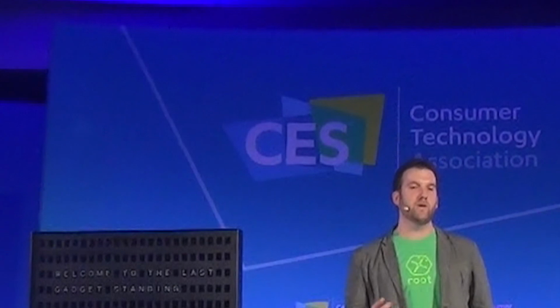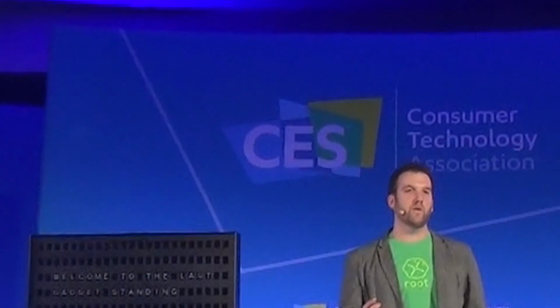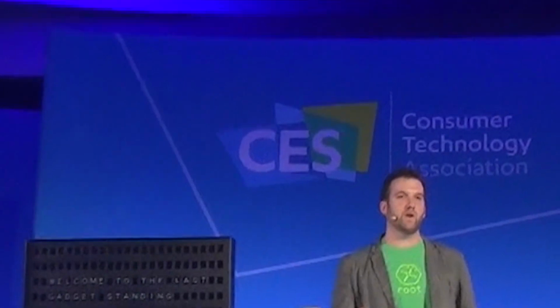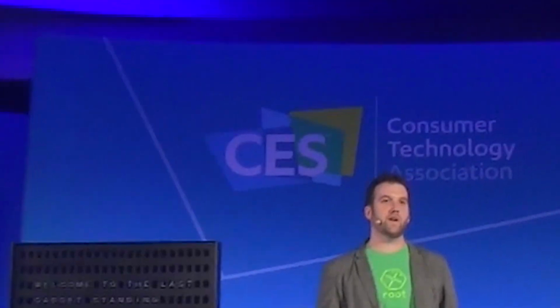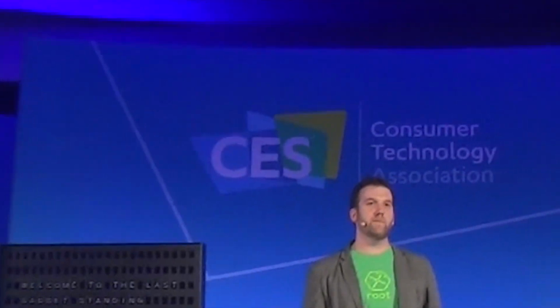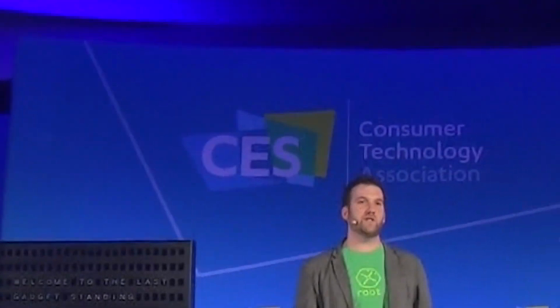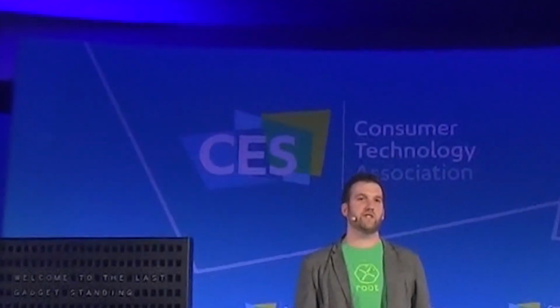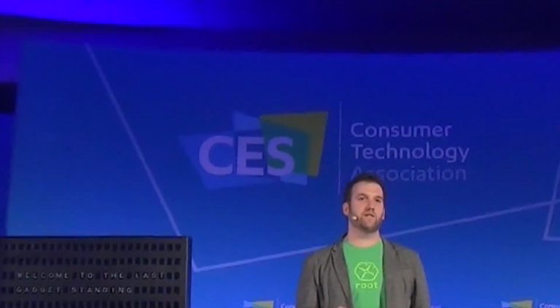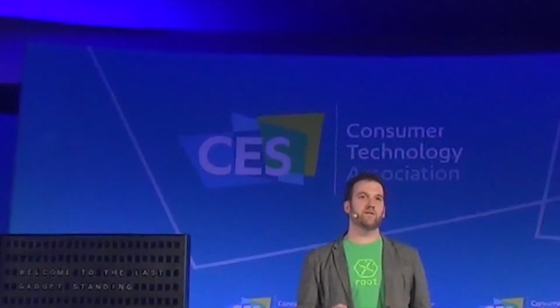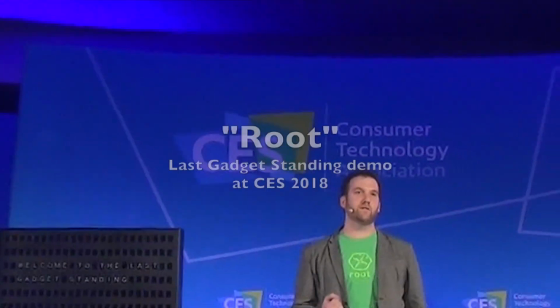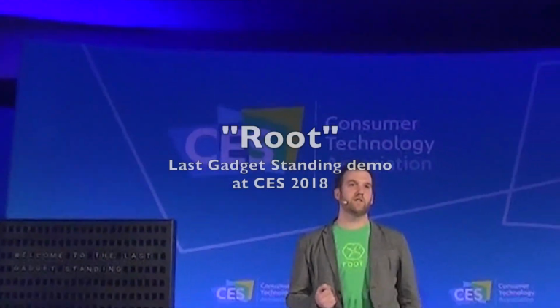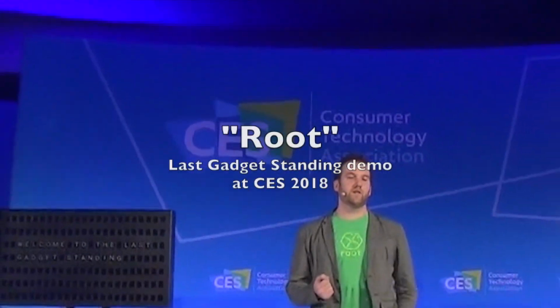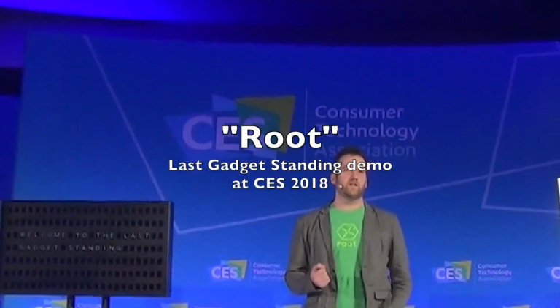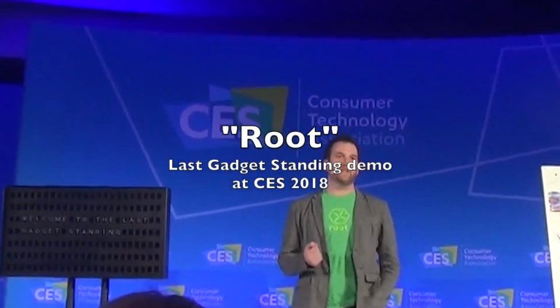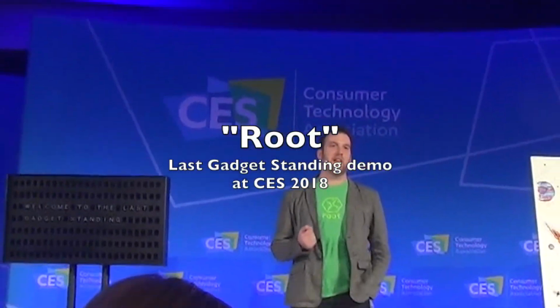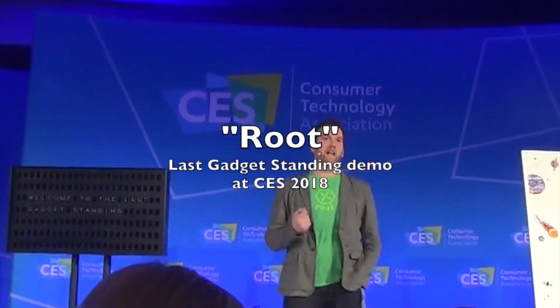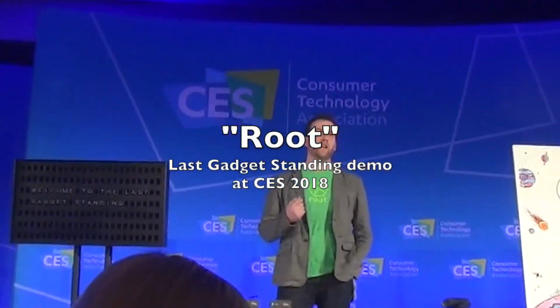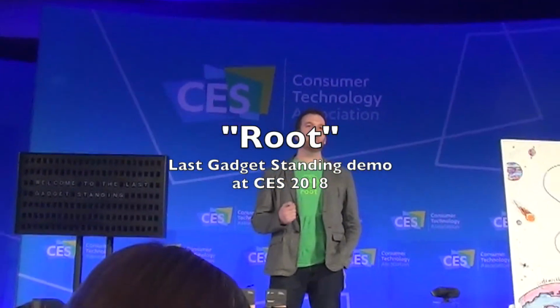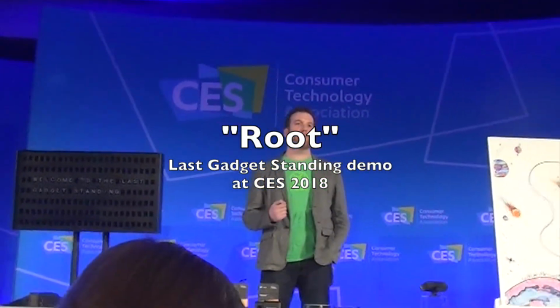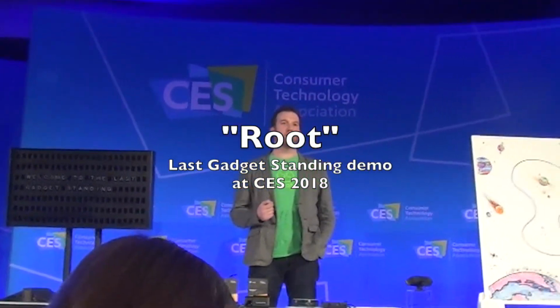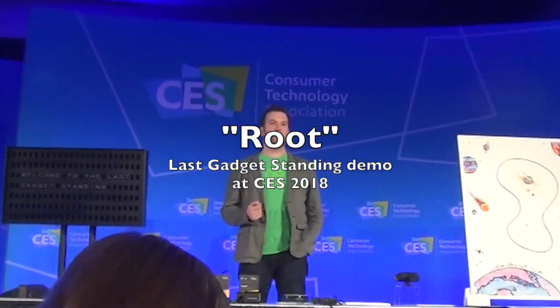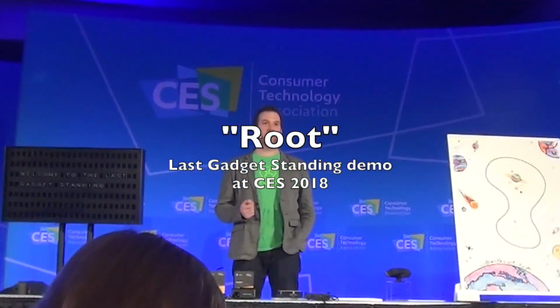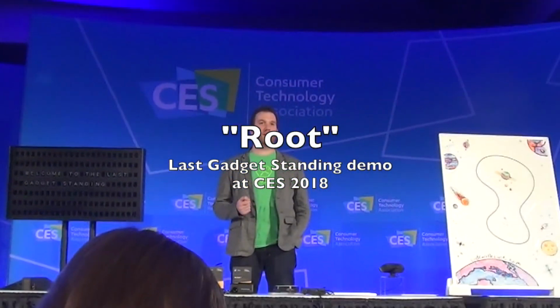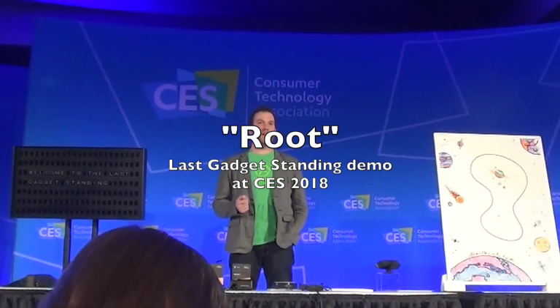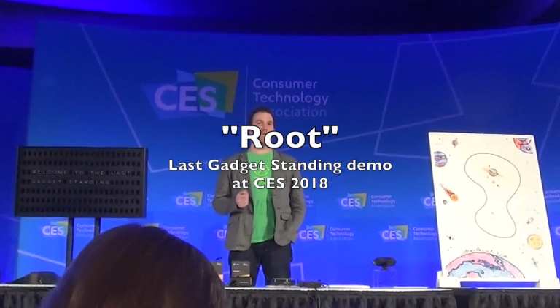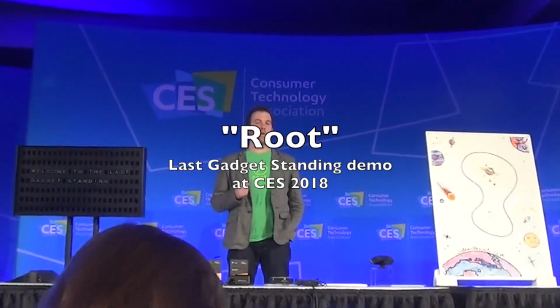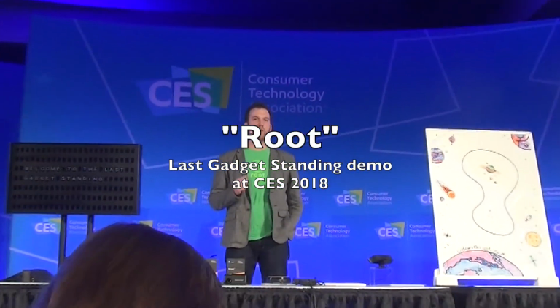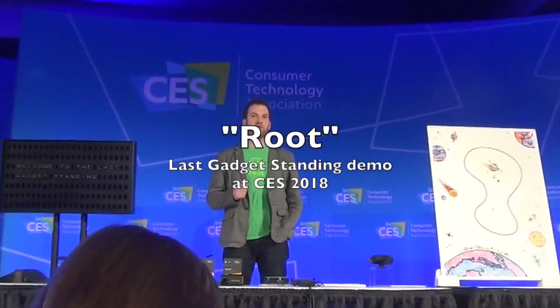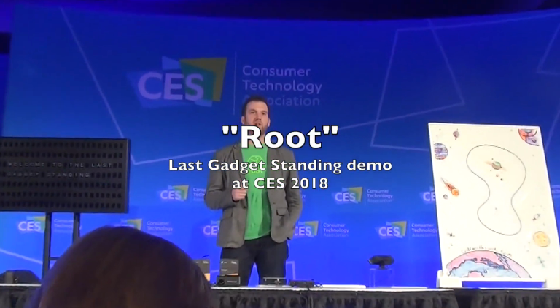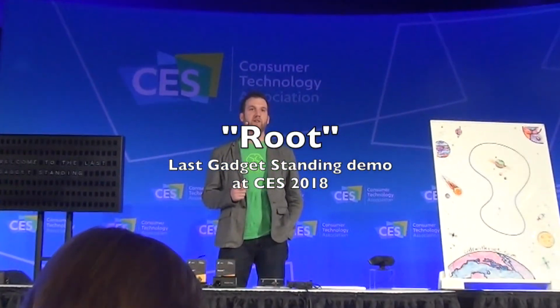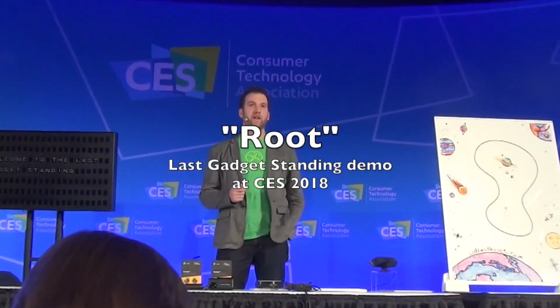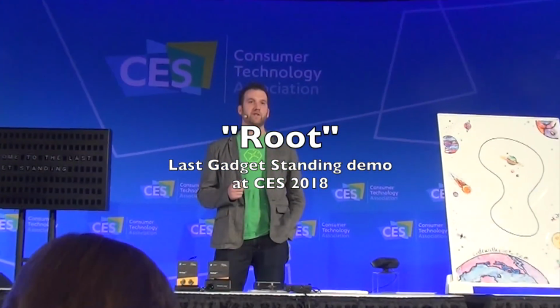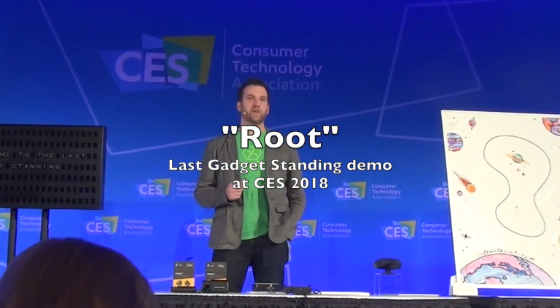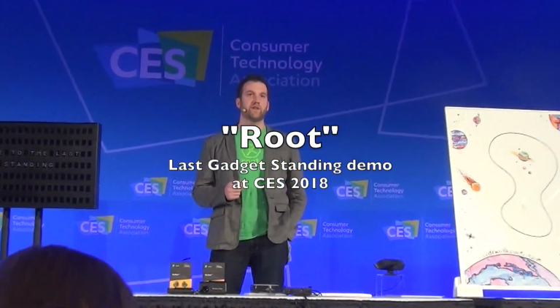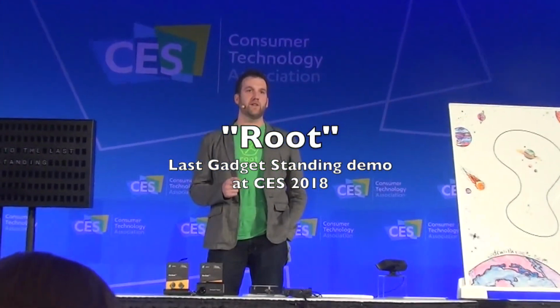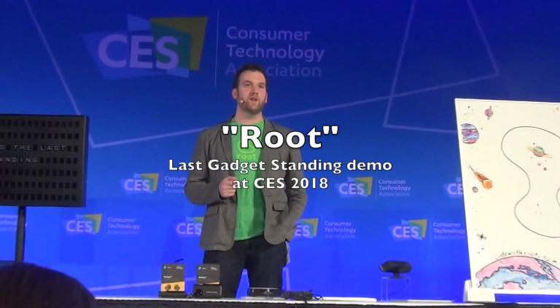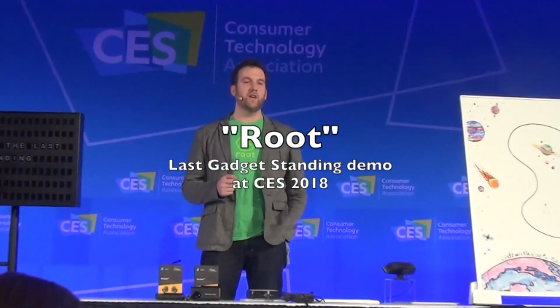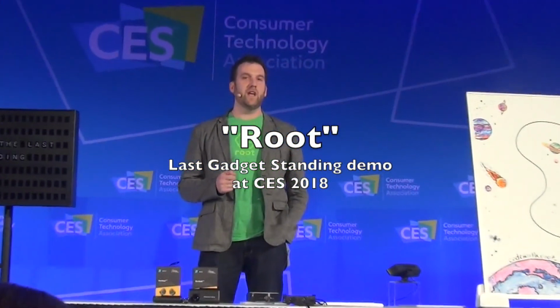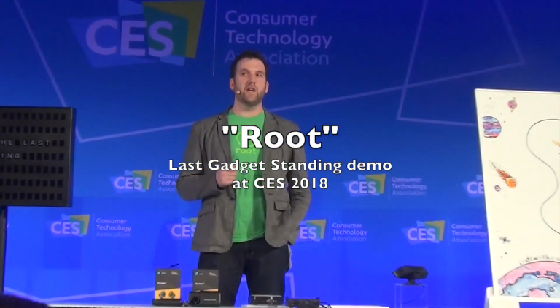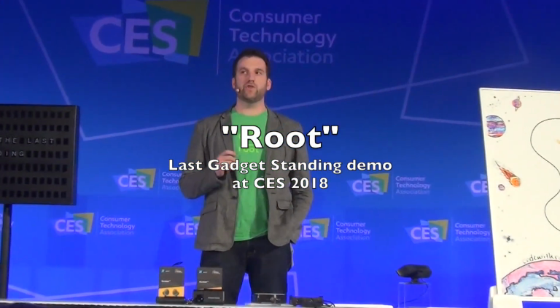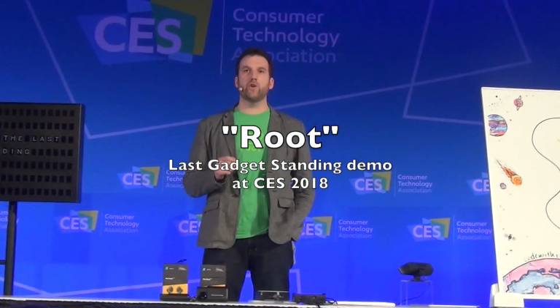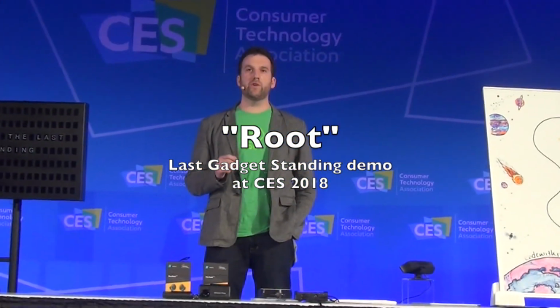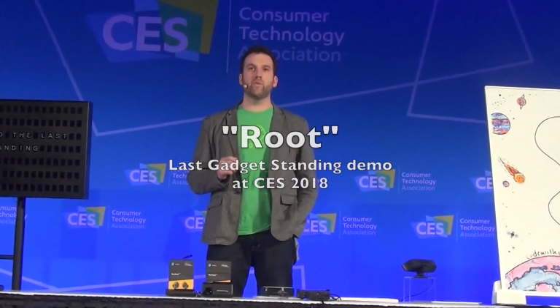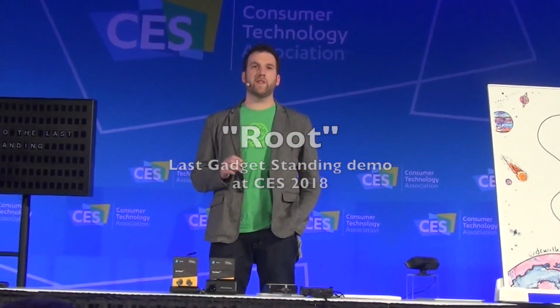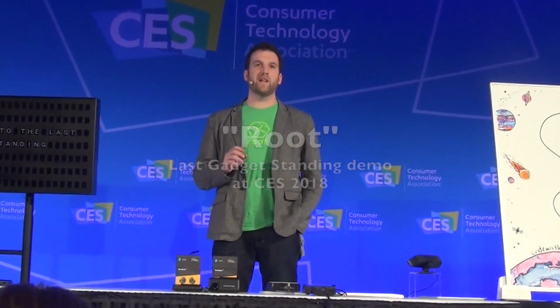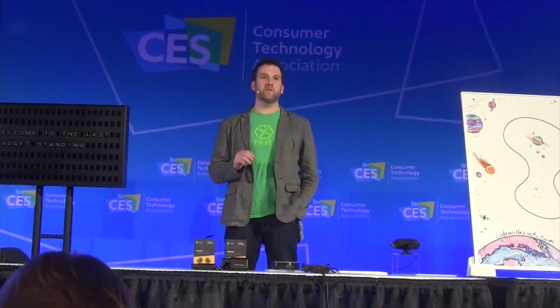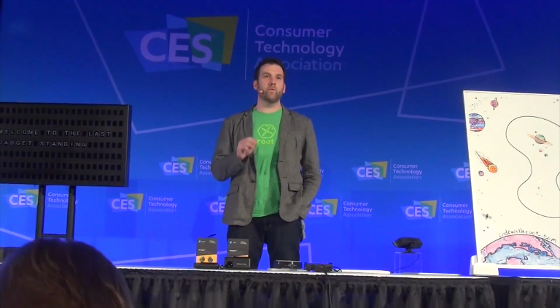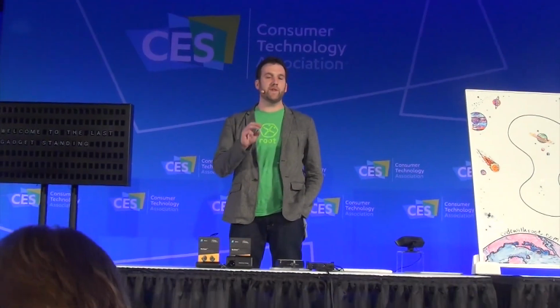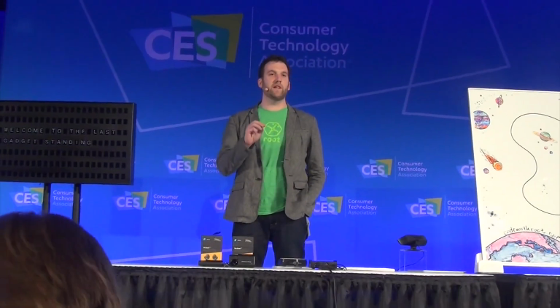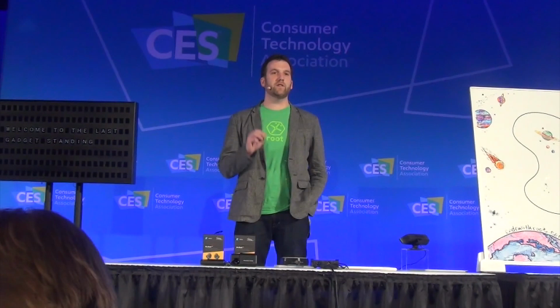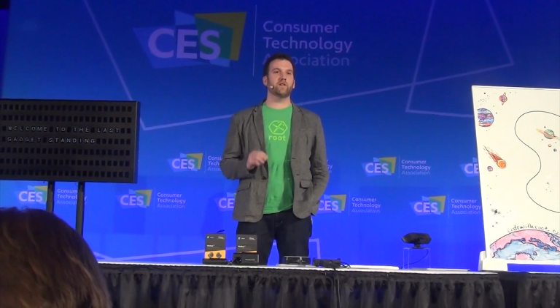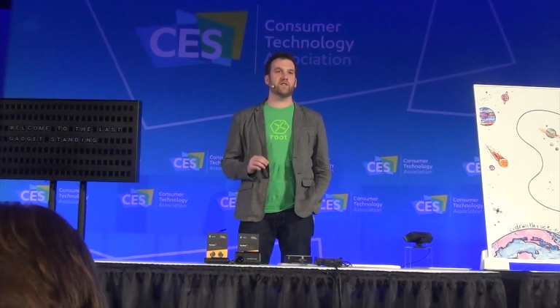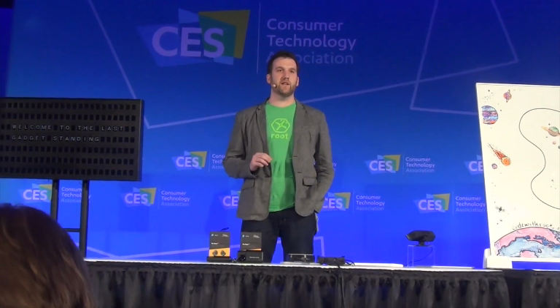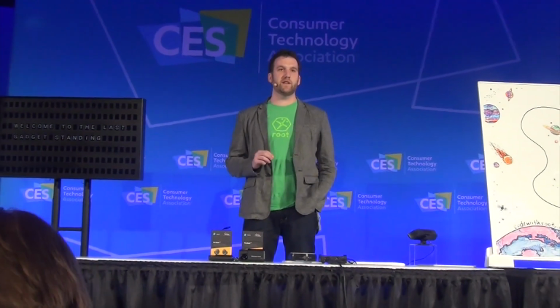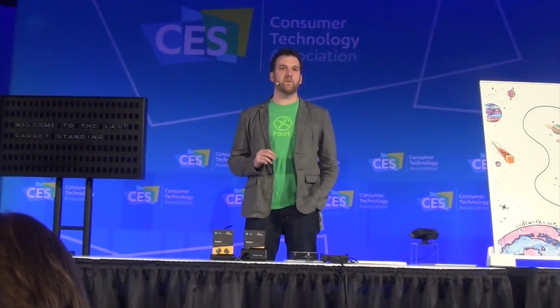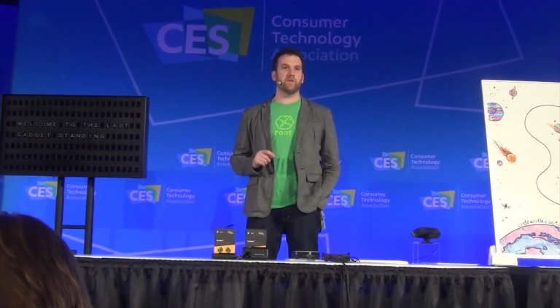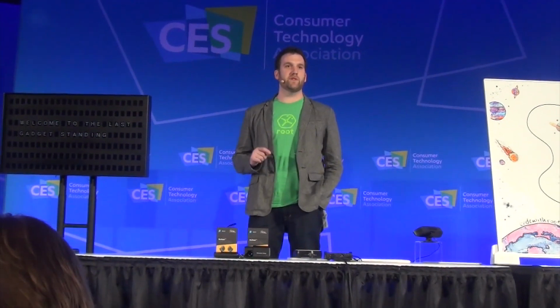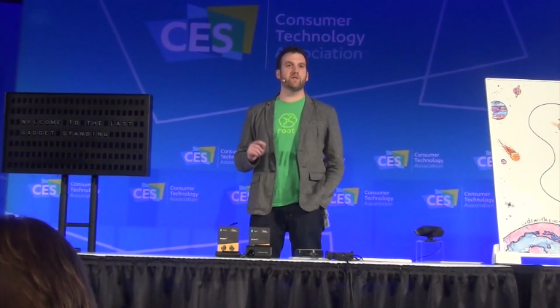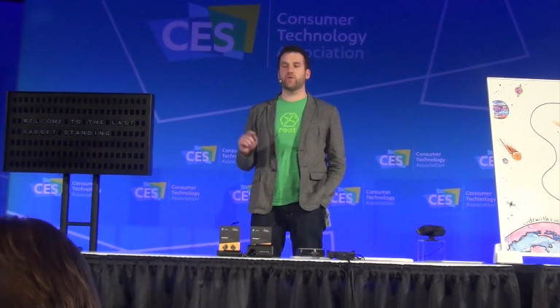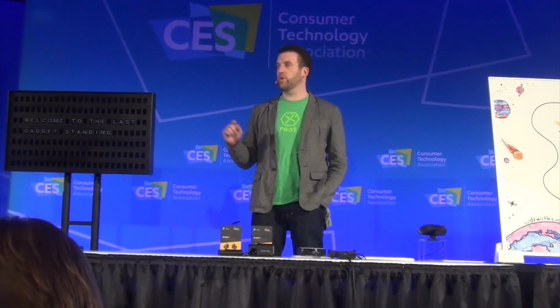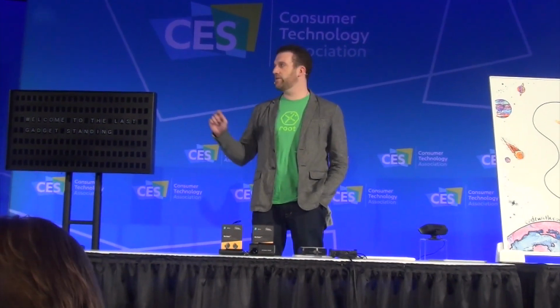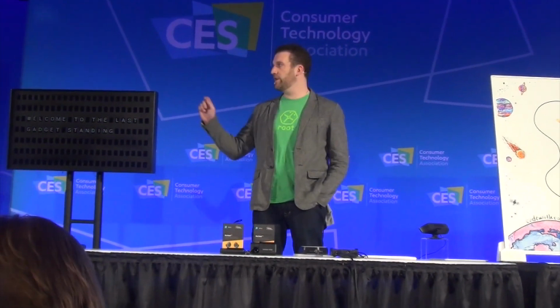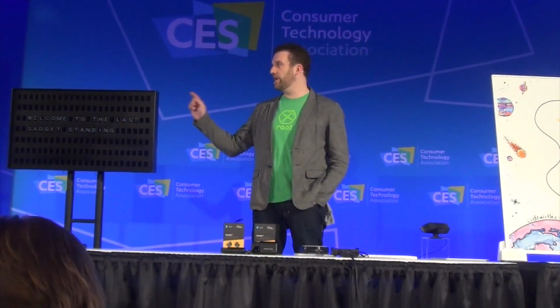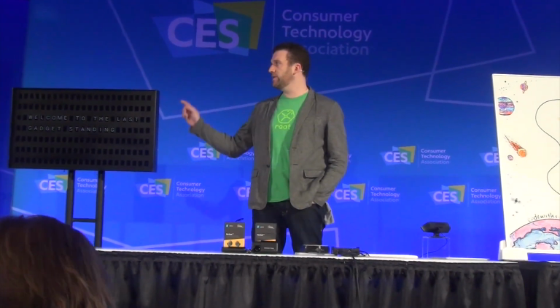We're on a mission to get anyone coding and we're going to start that journey and show you what that looks like with a short video.